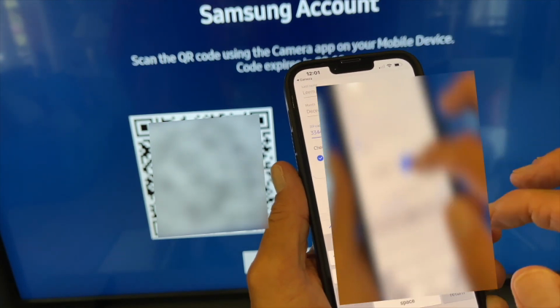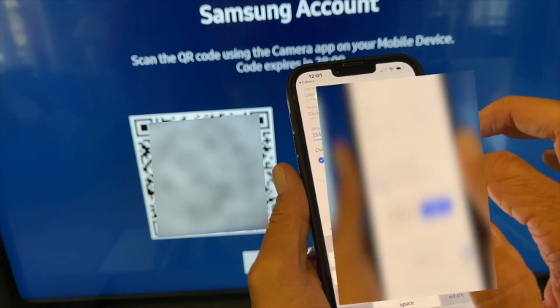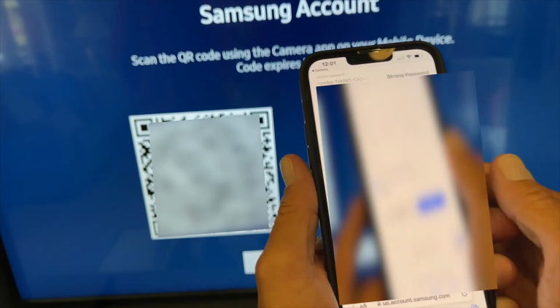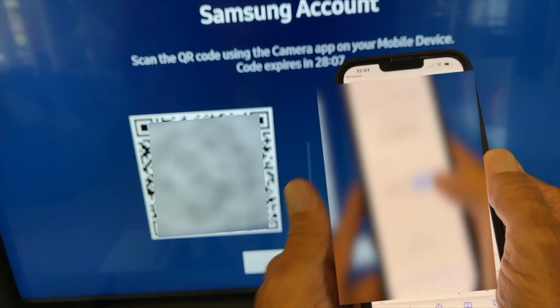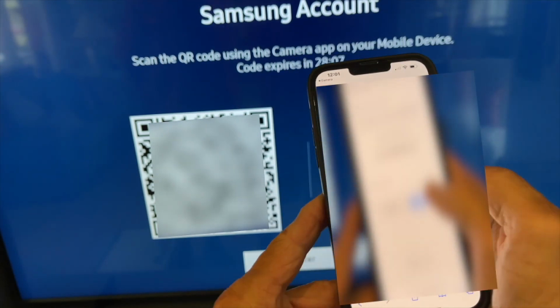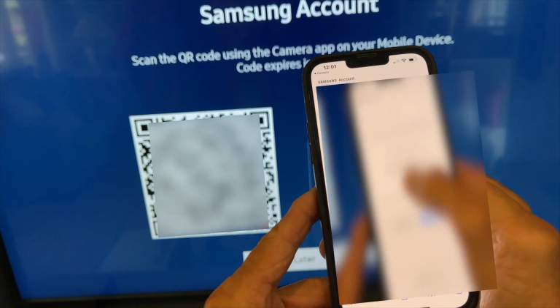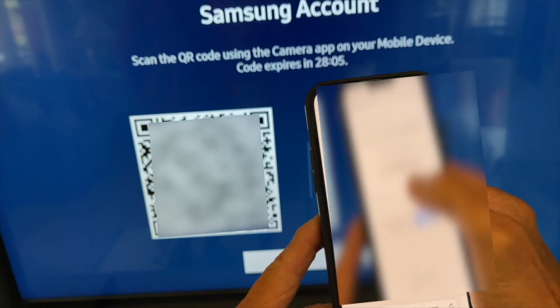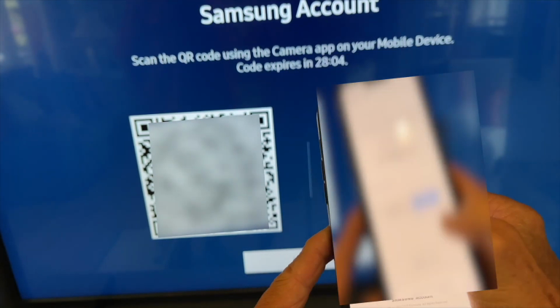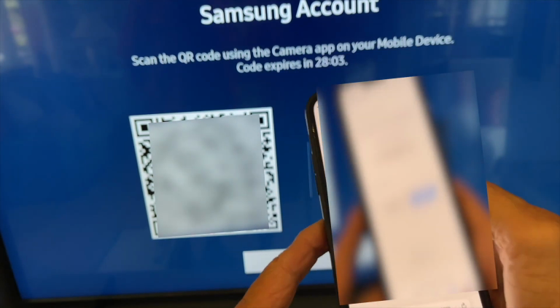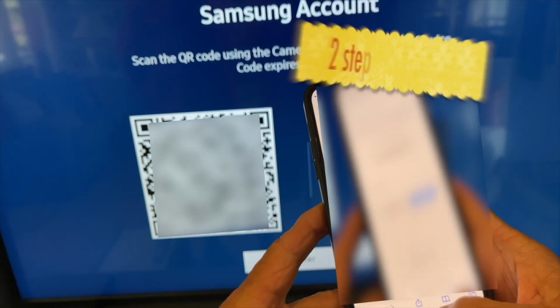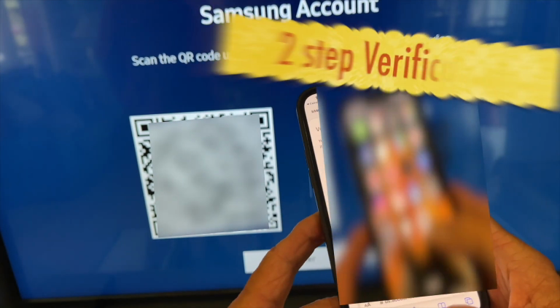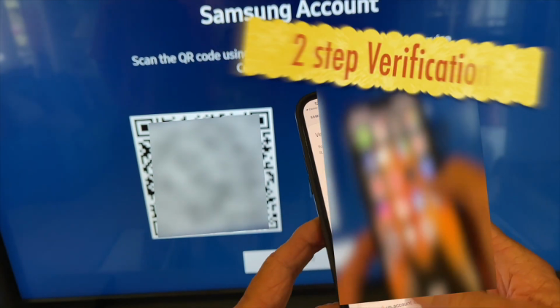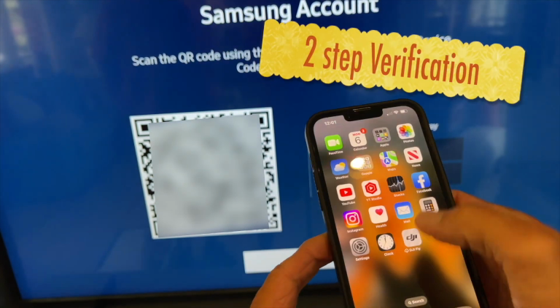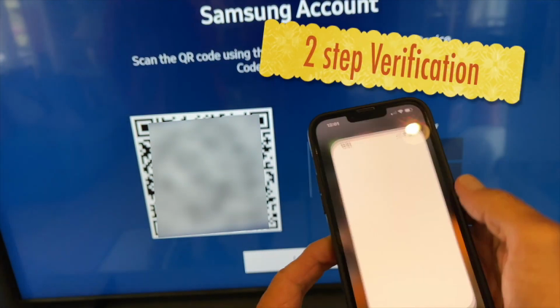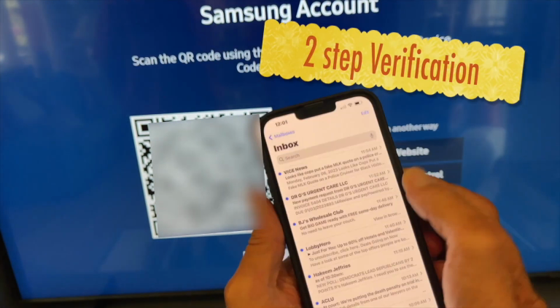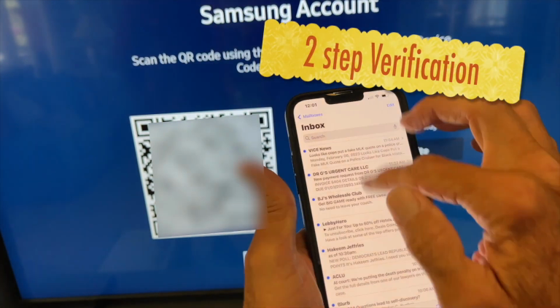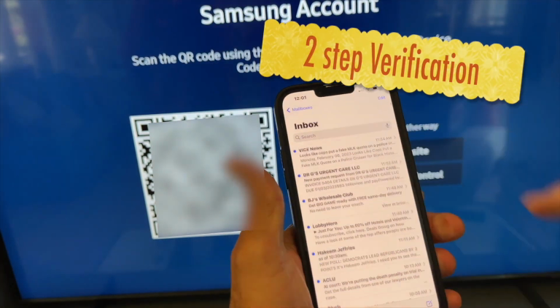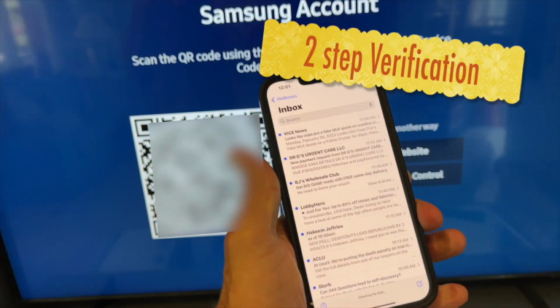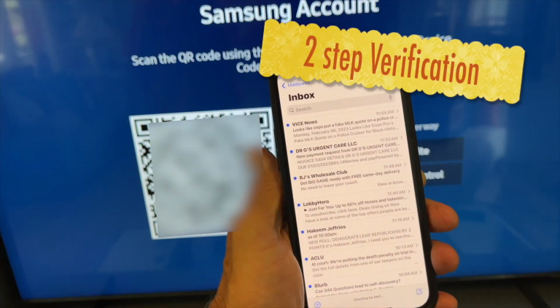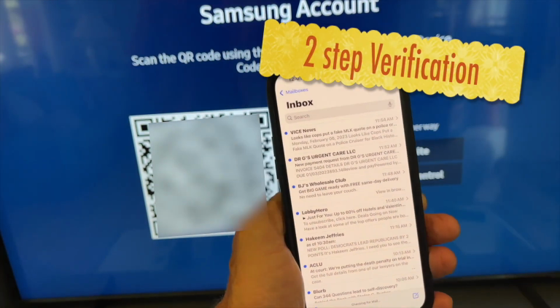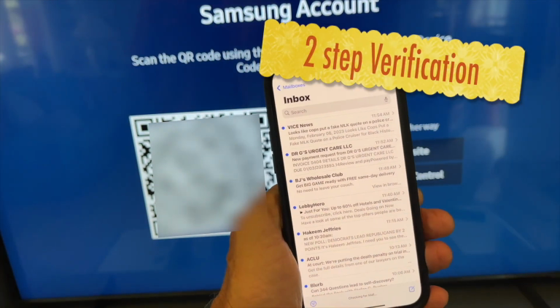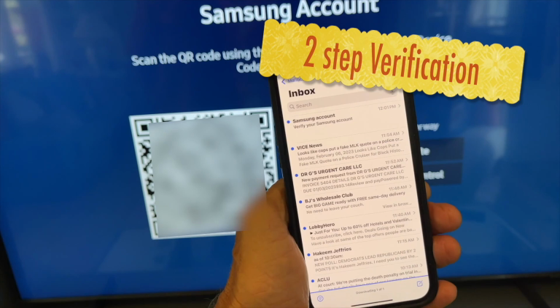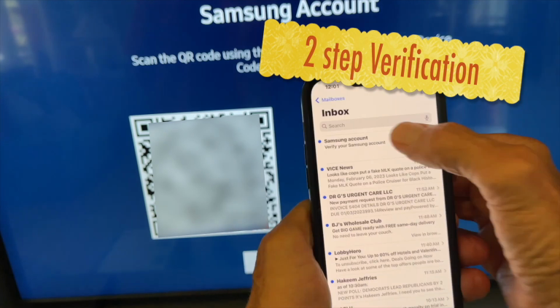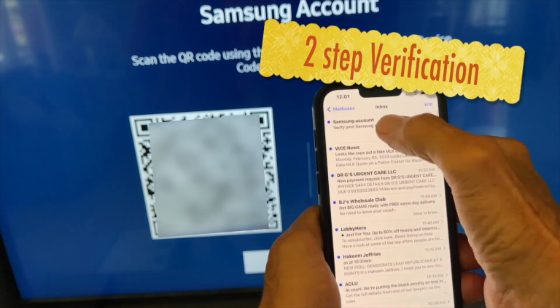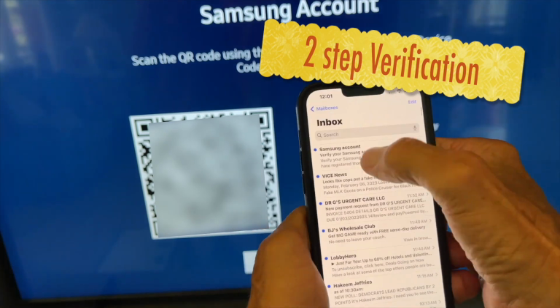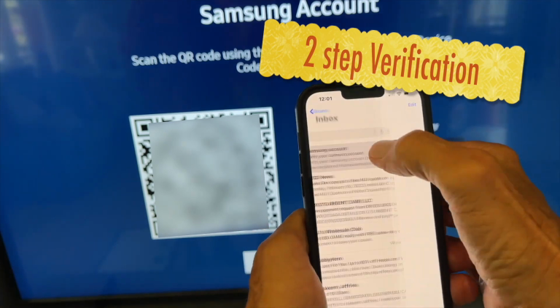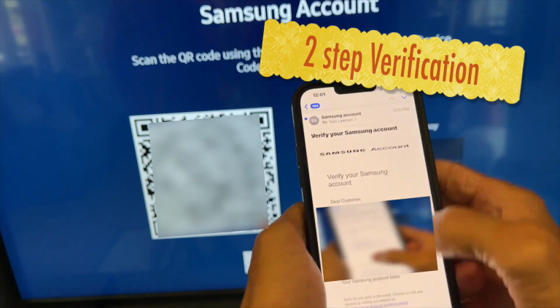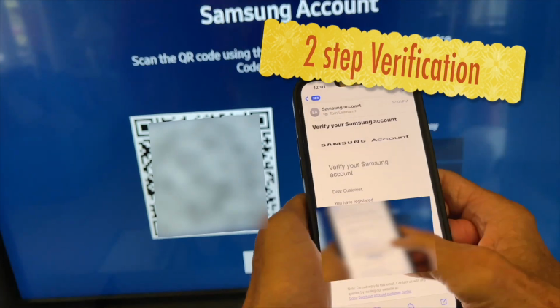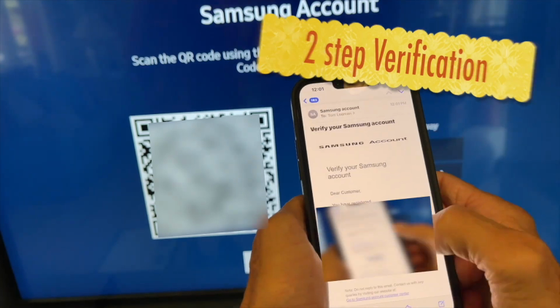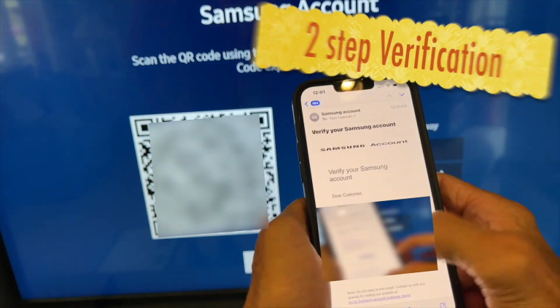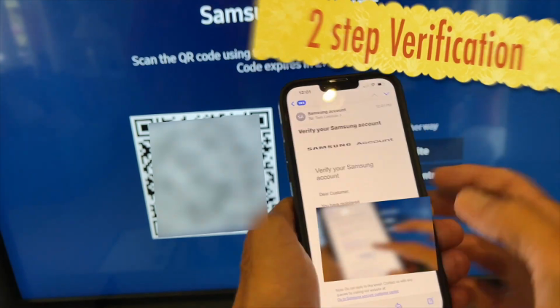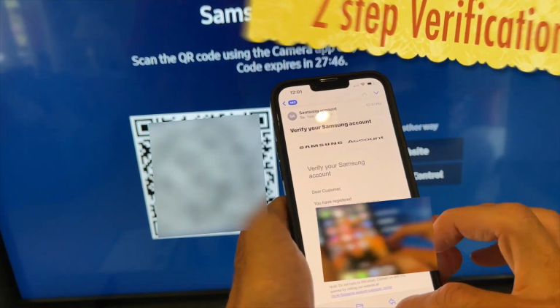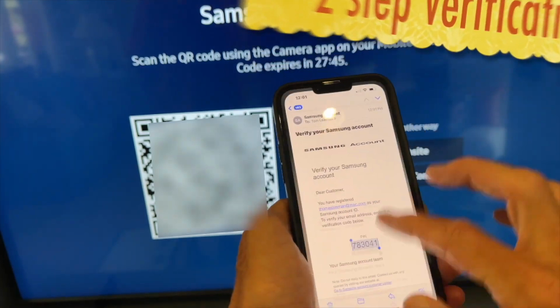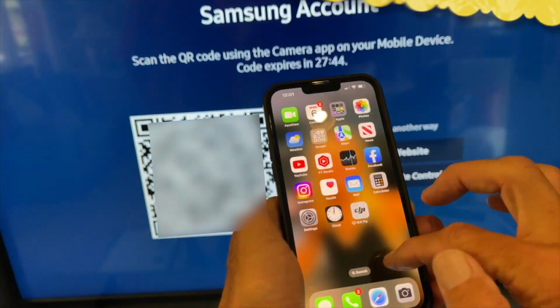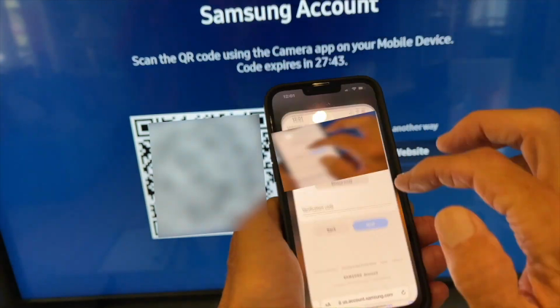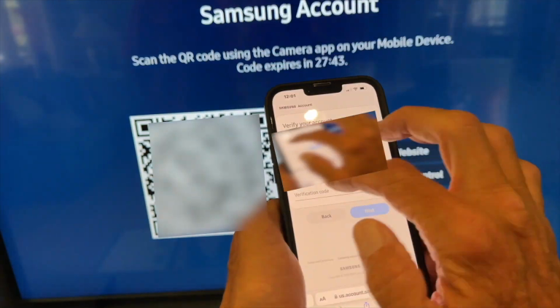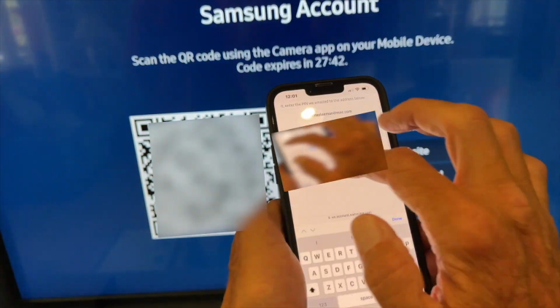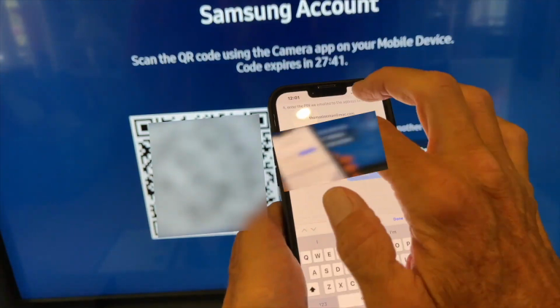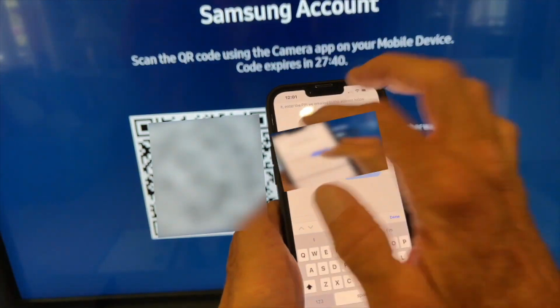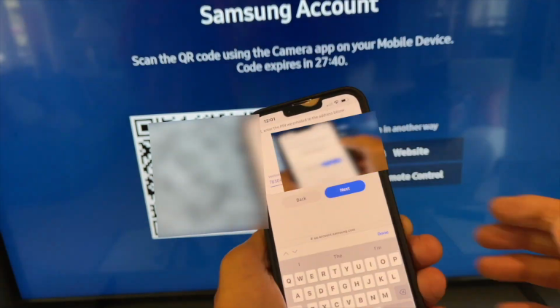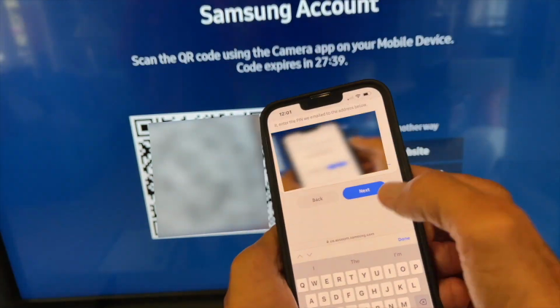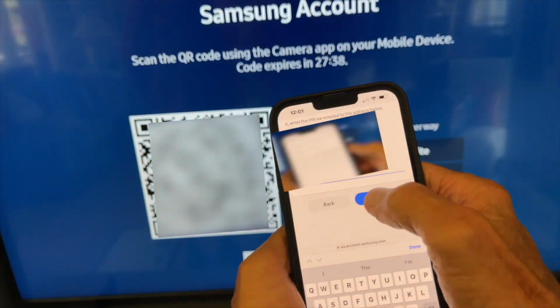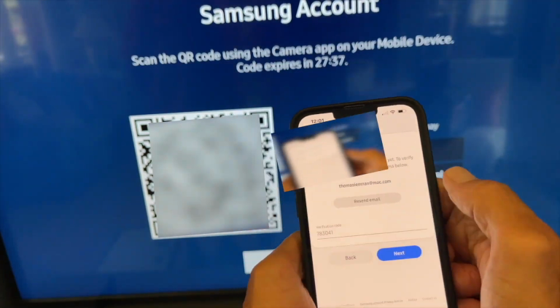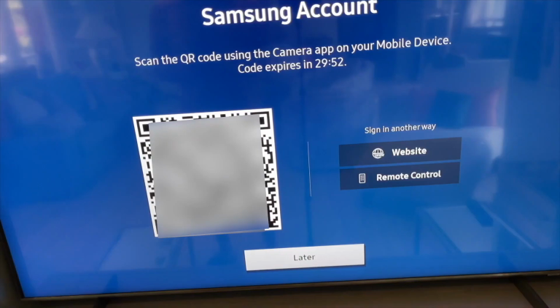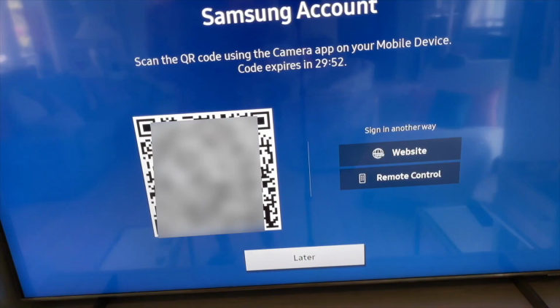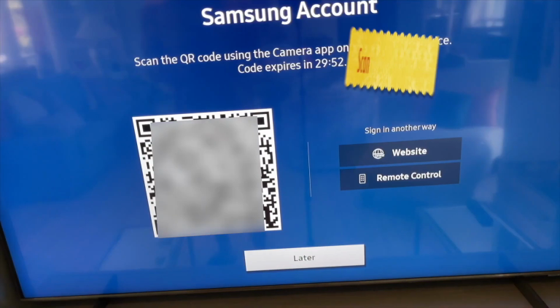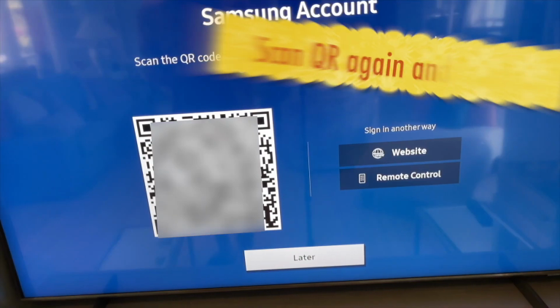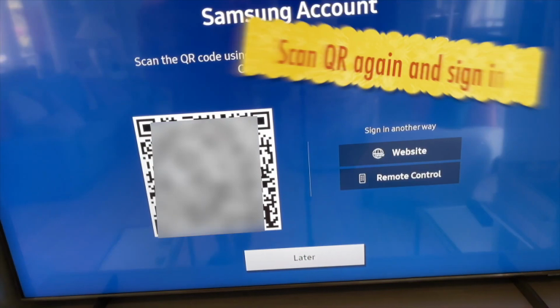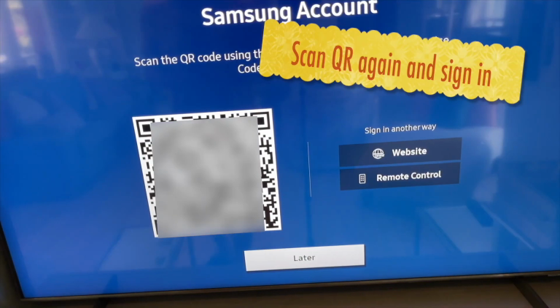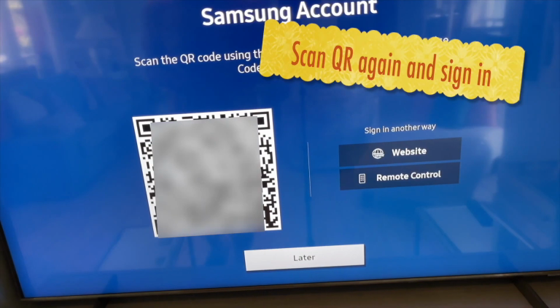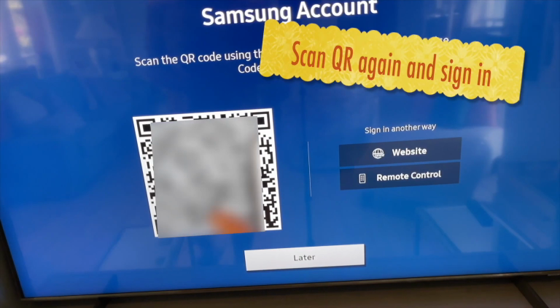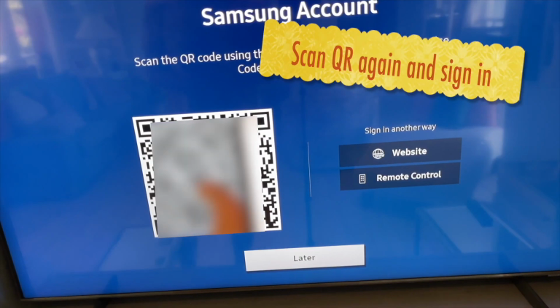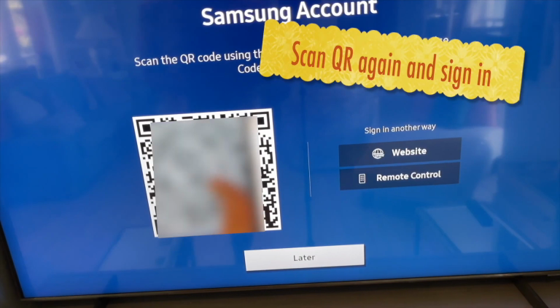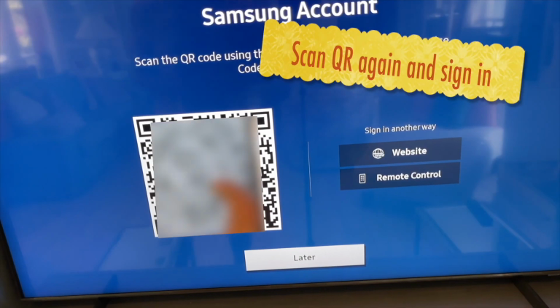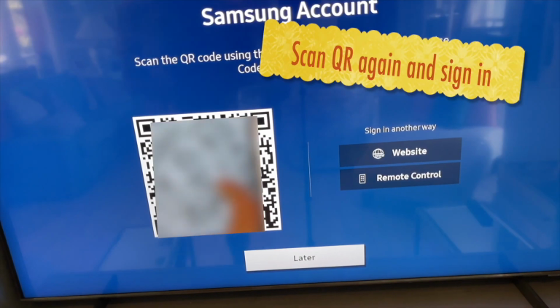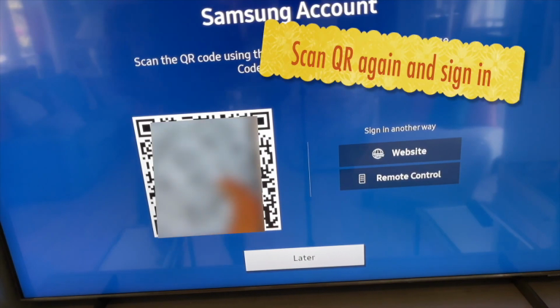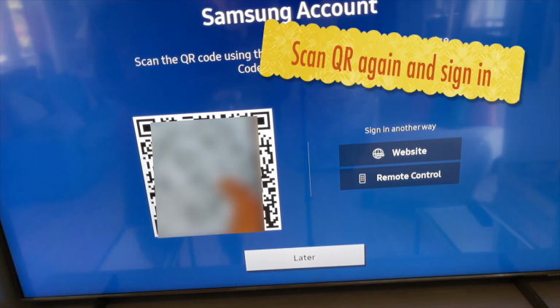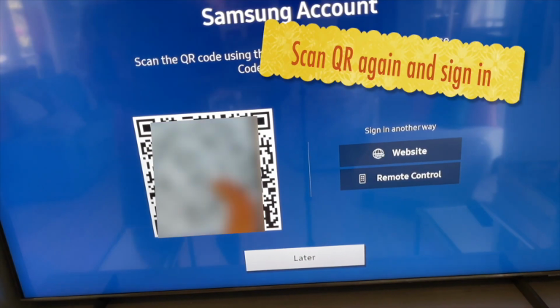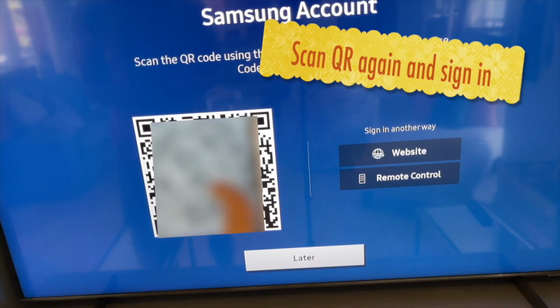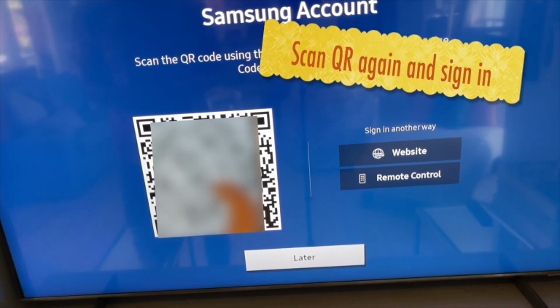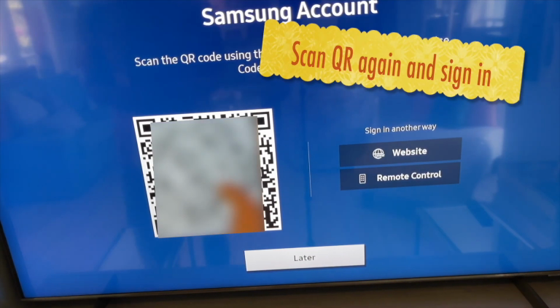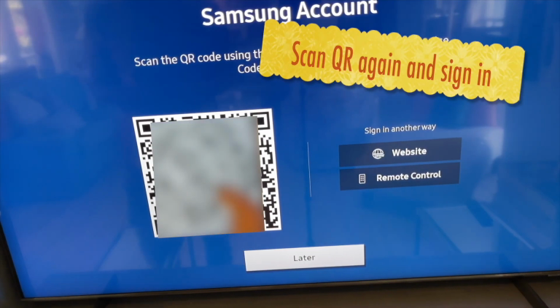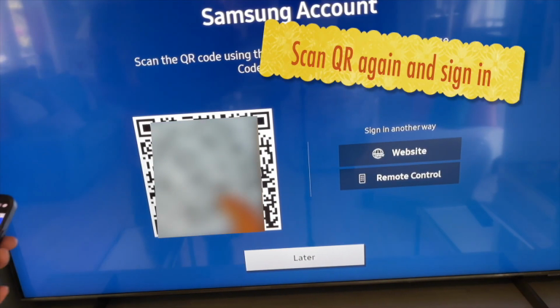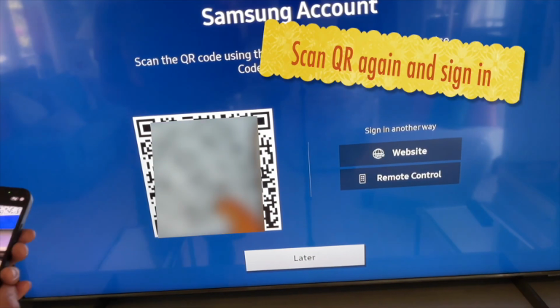Then enter your name, birth date, and zip code, and hit next. You have to do a two-step verification through email. Once you've got the code, go back to the website and enter it.